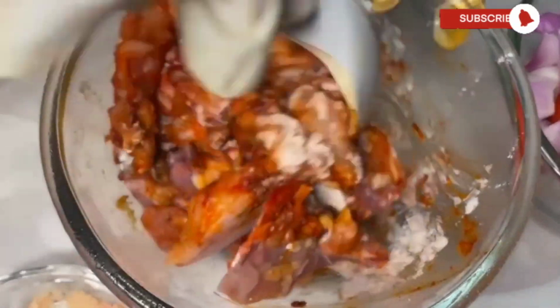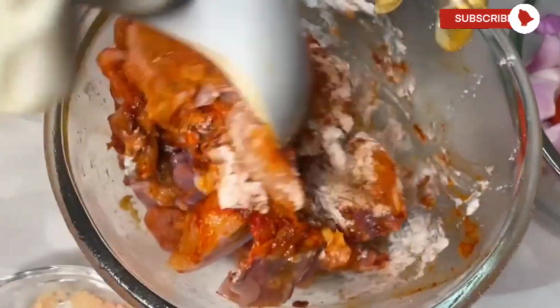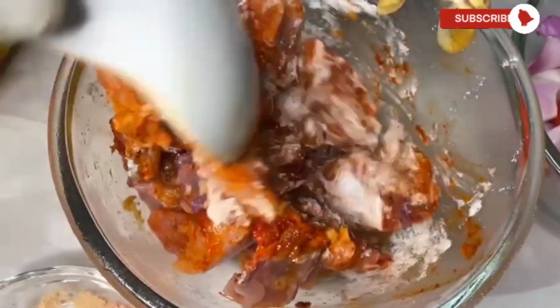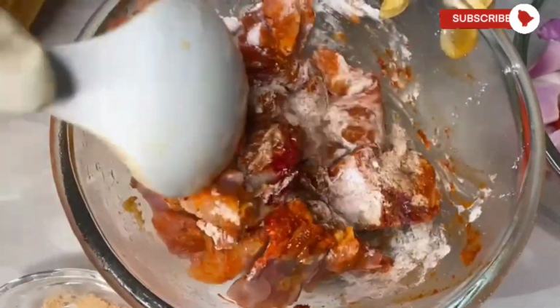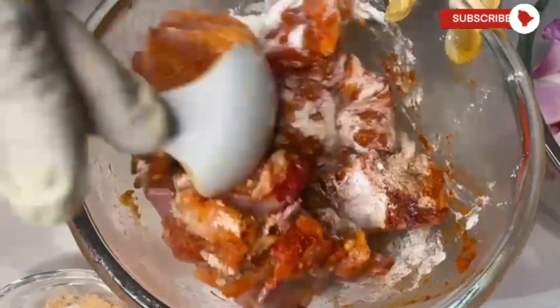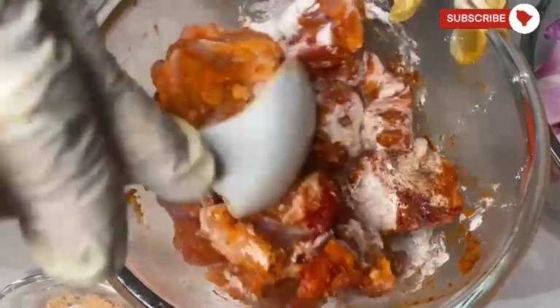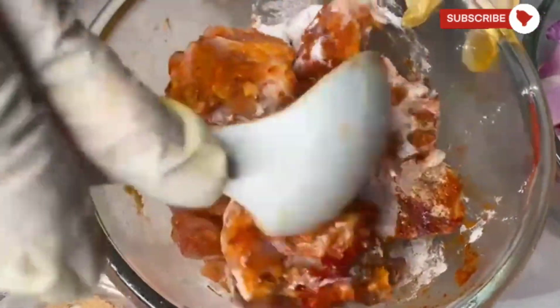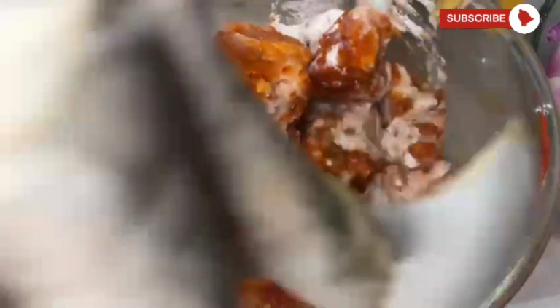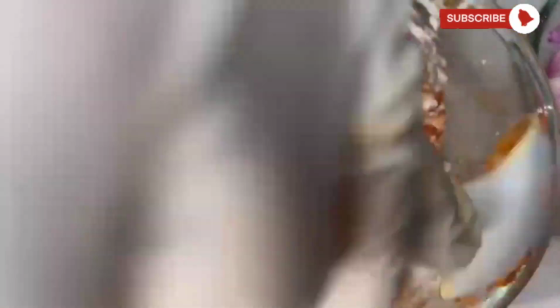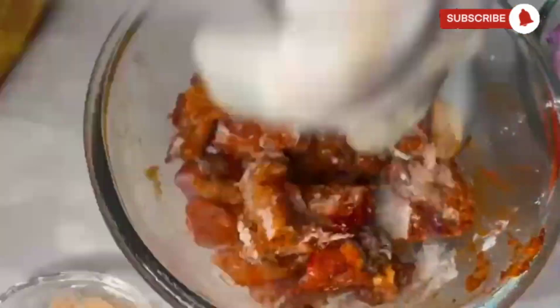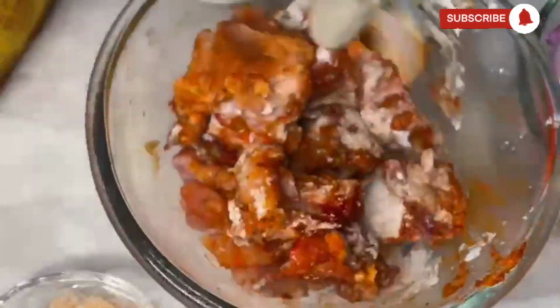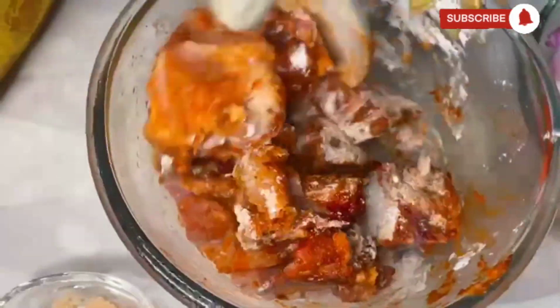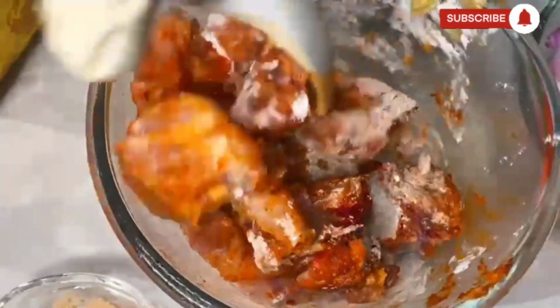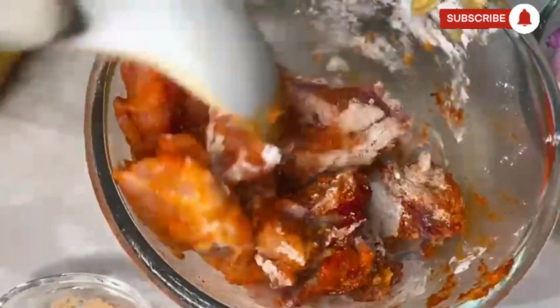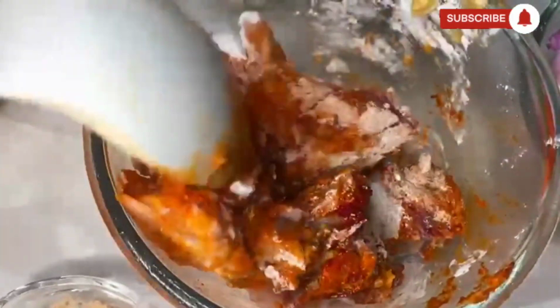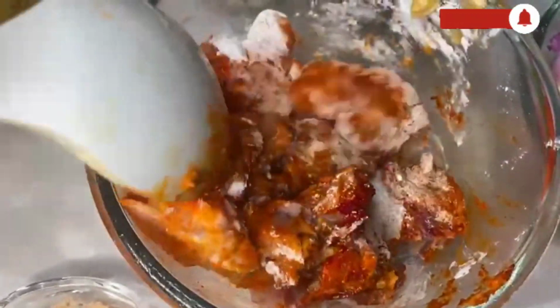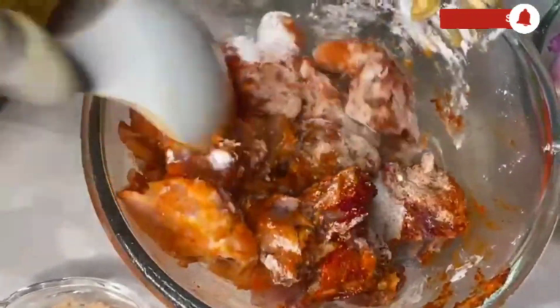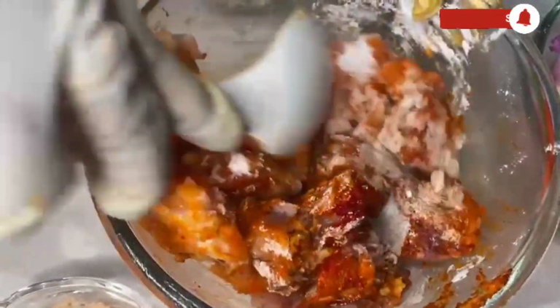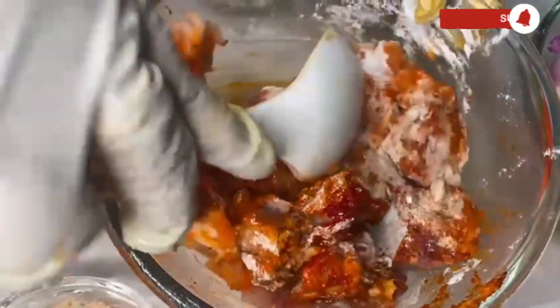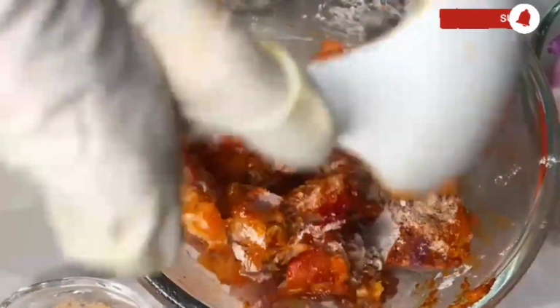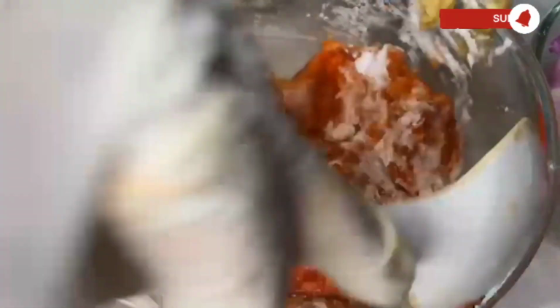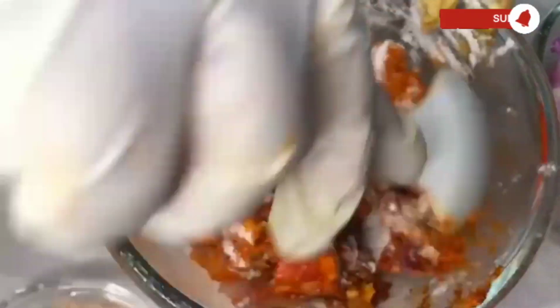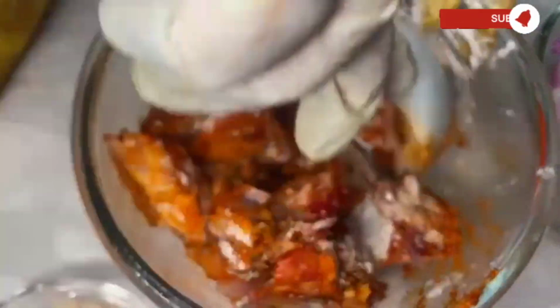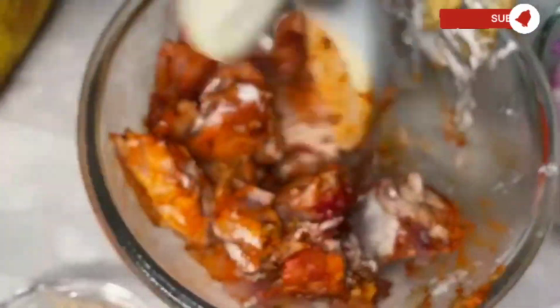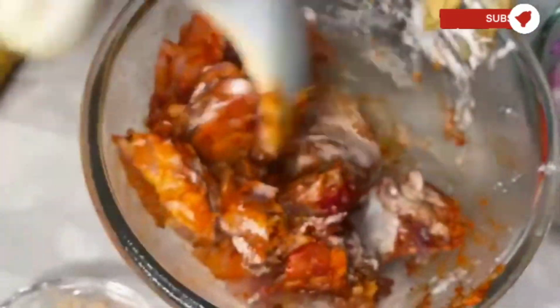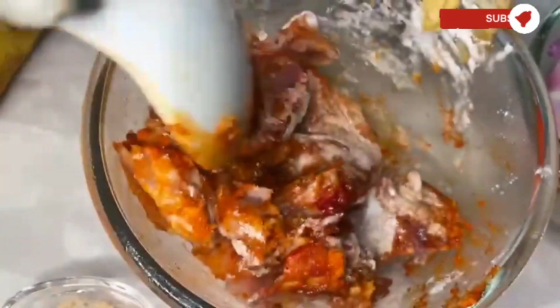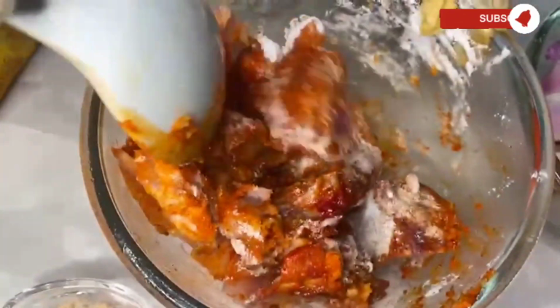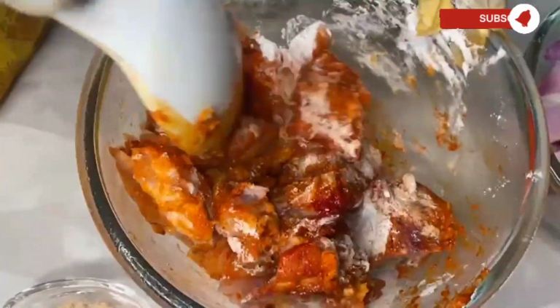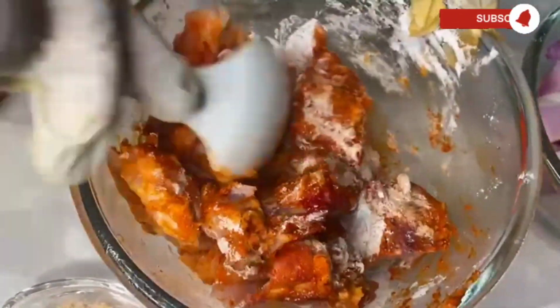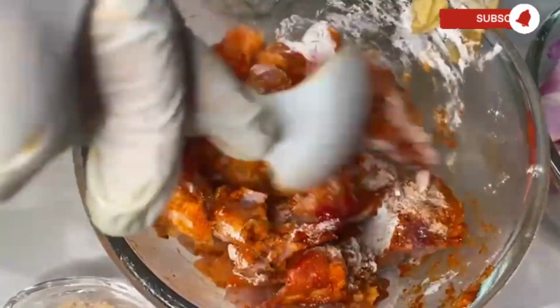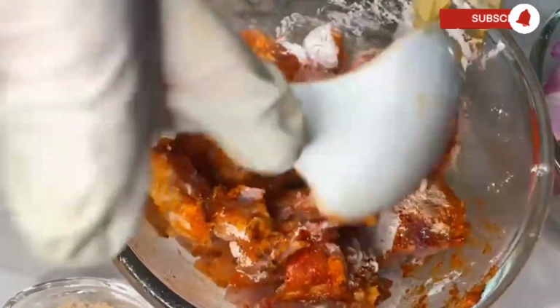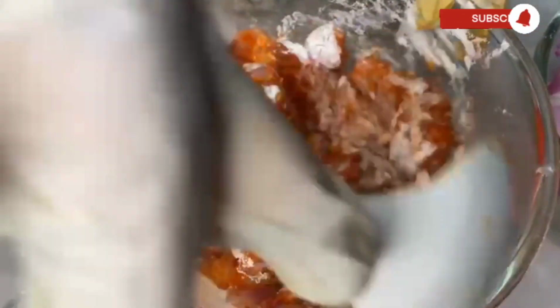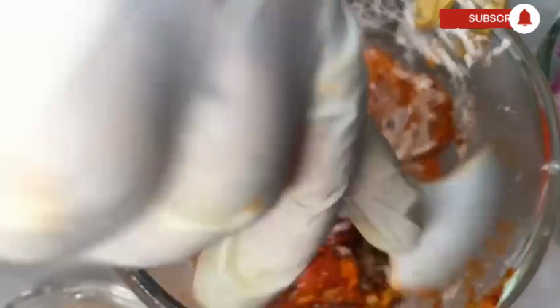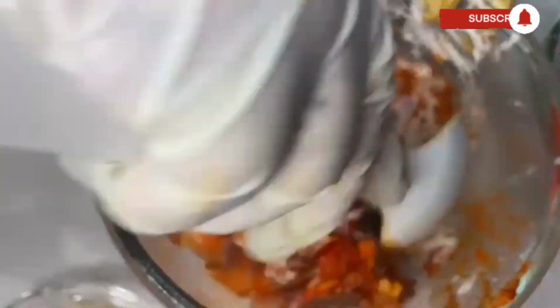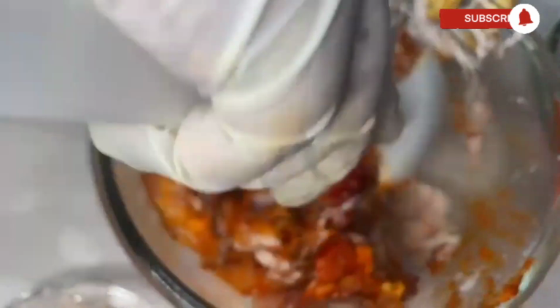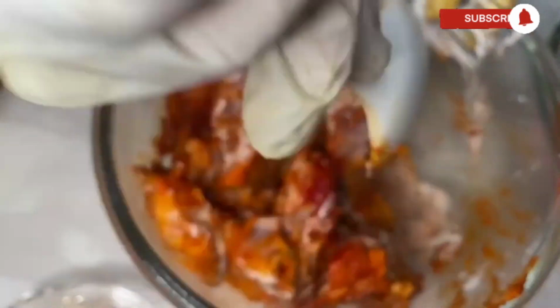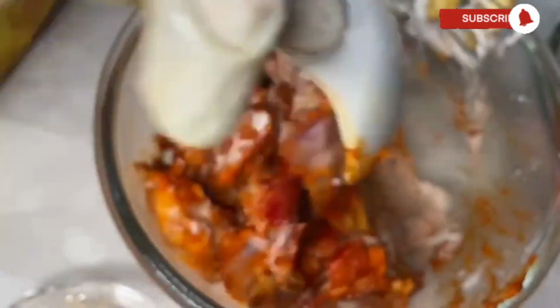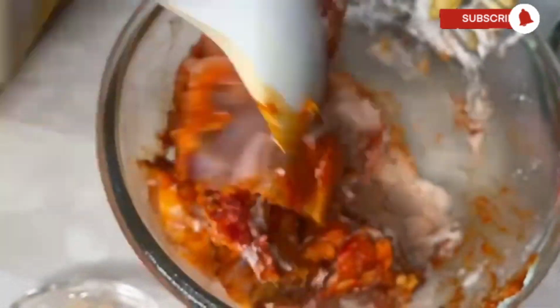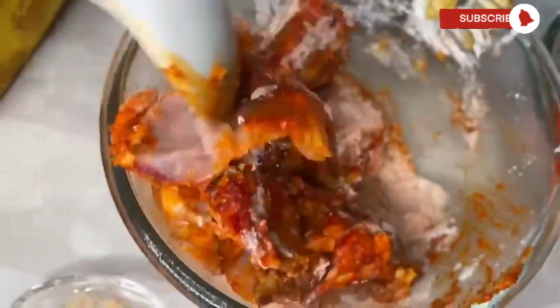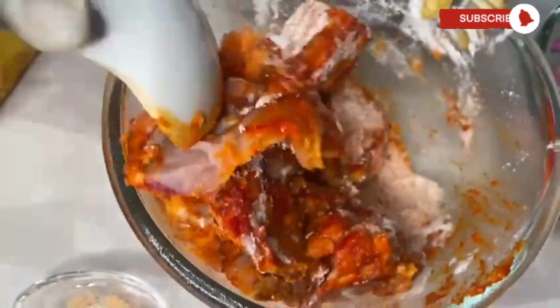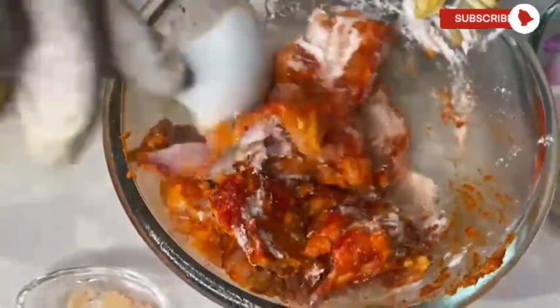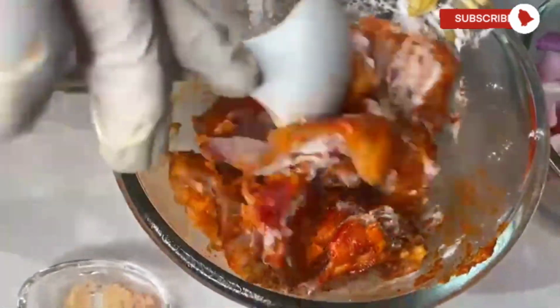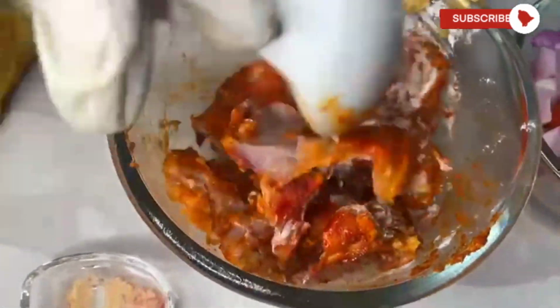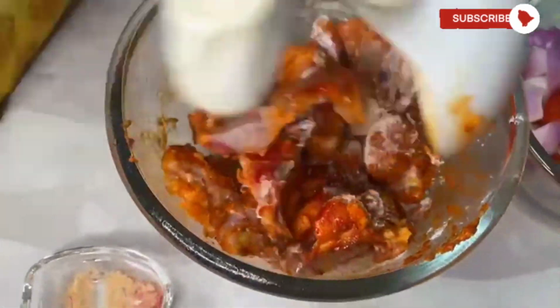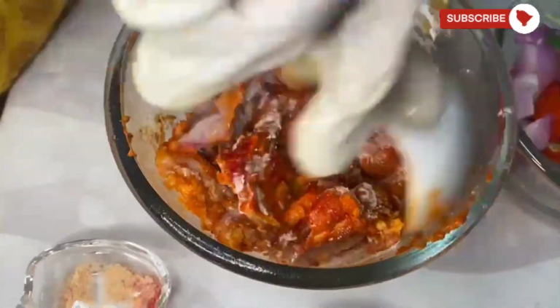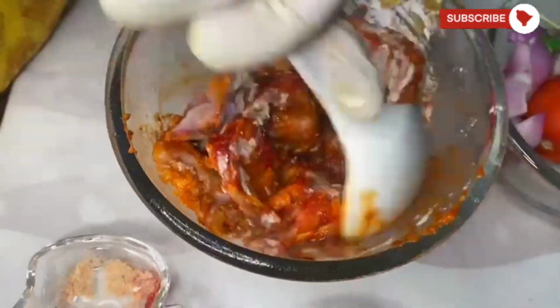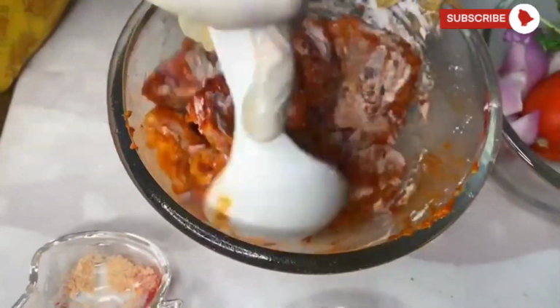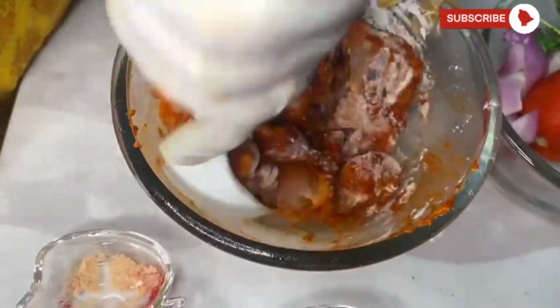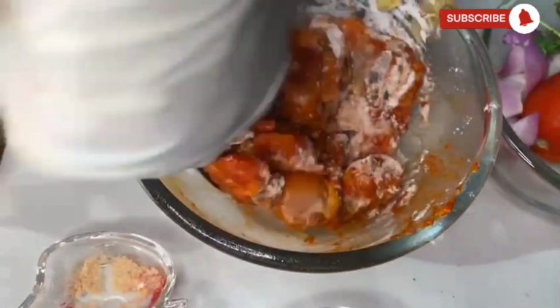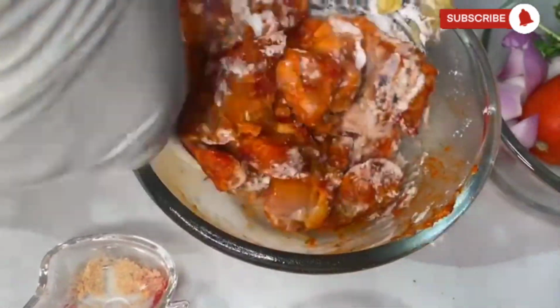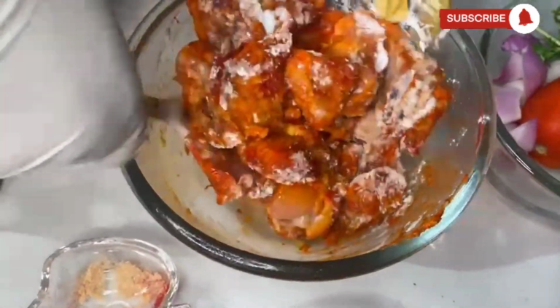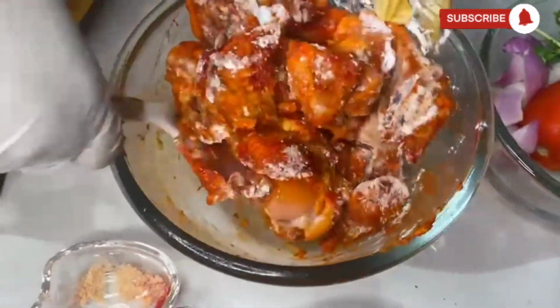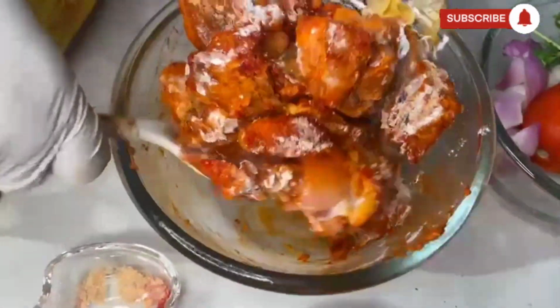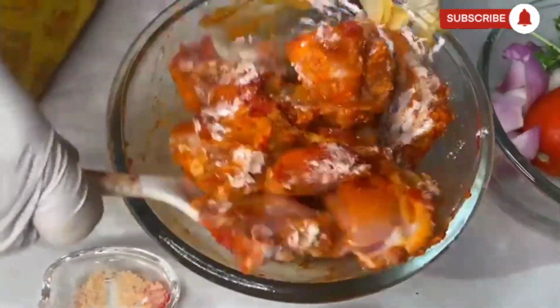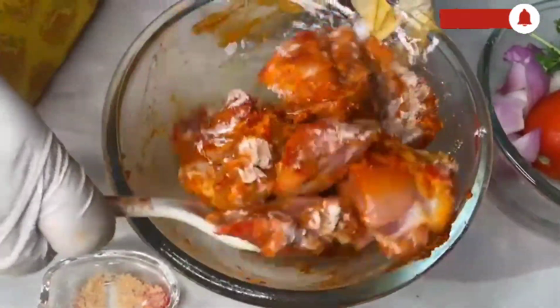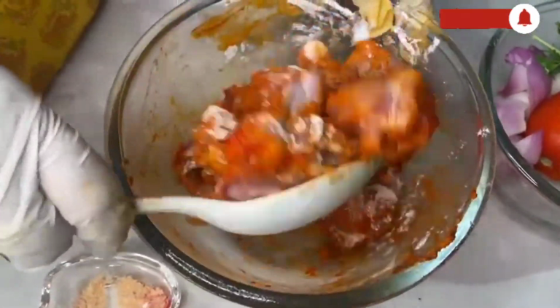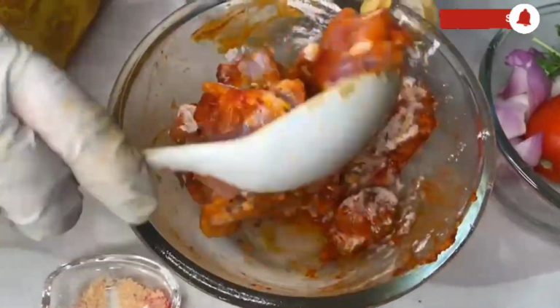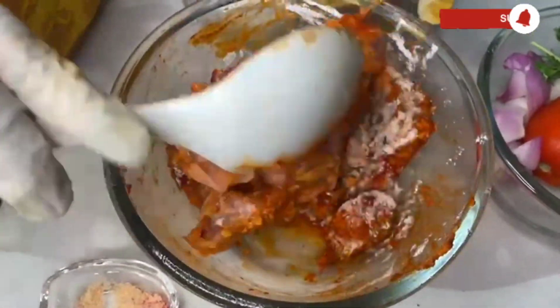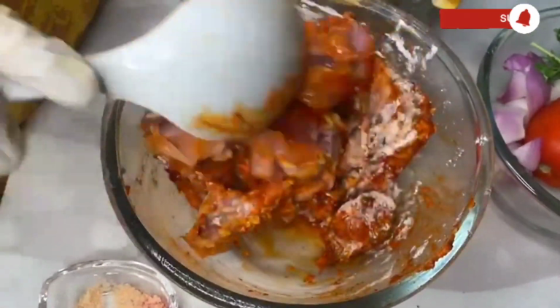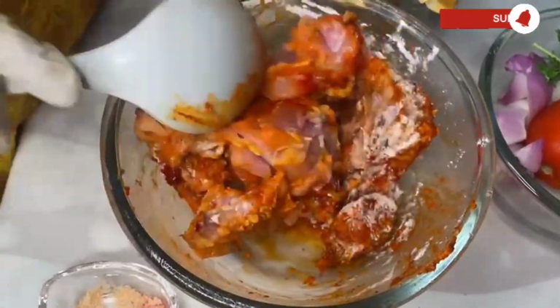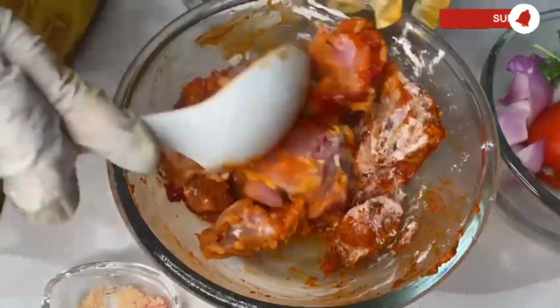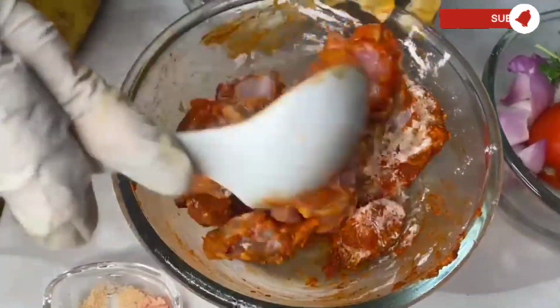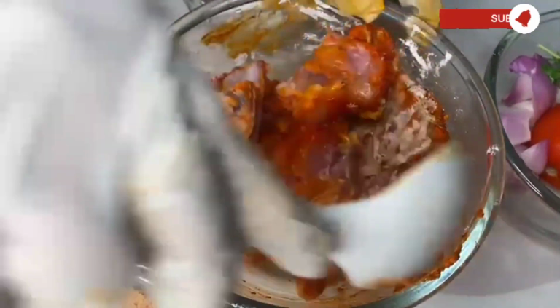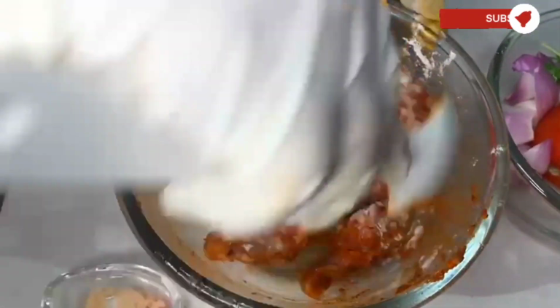Mix everything thoroughly. Just make sure all the spices go into the chicken.